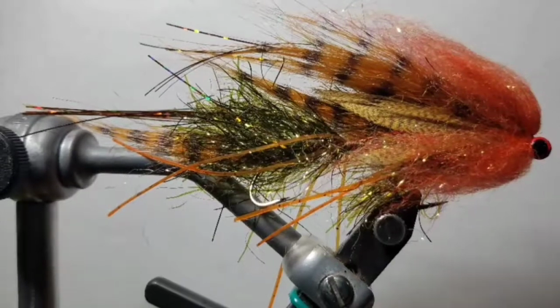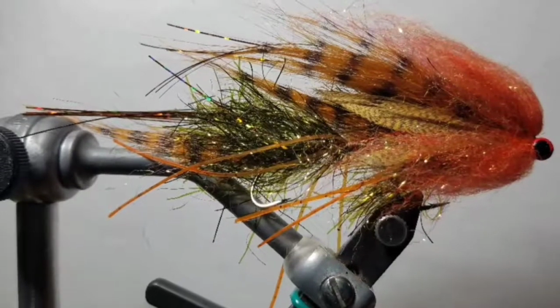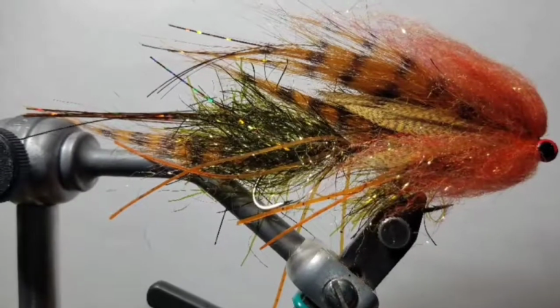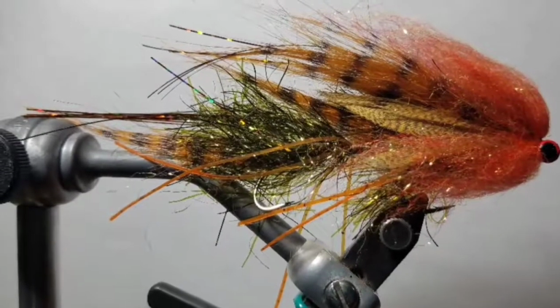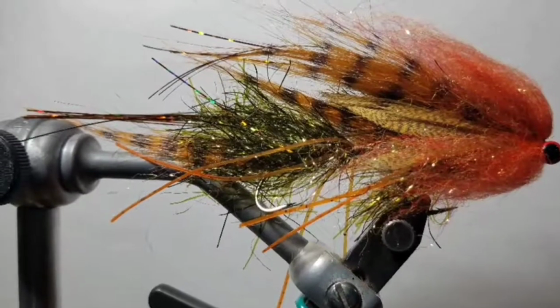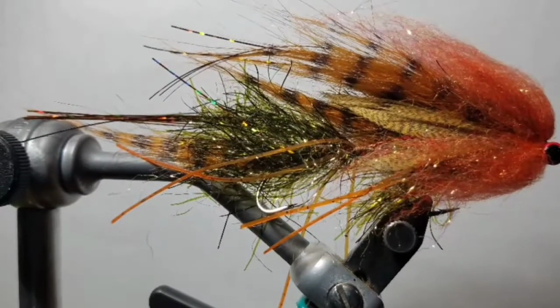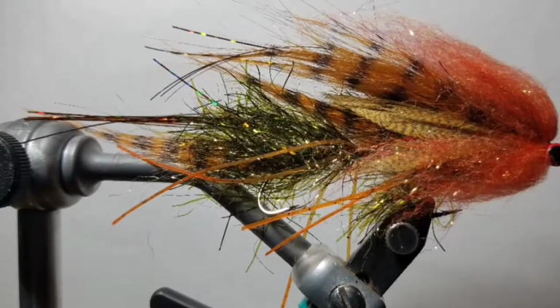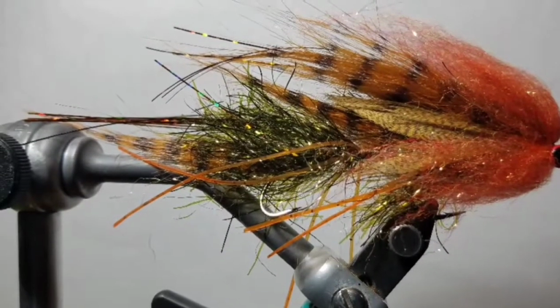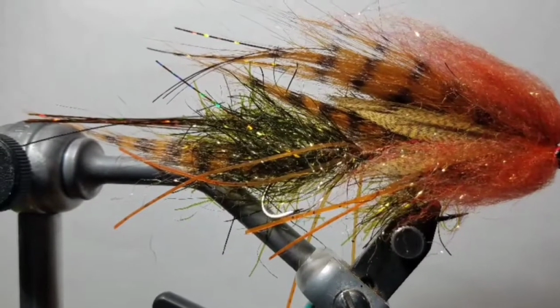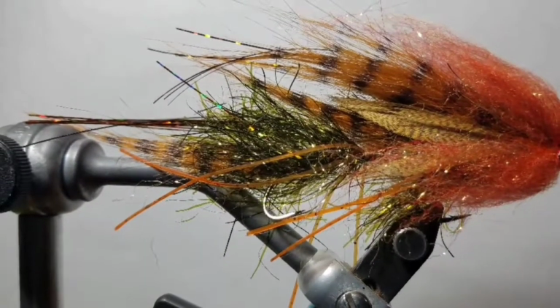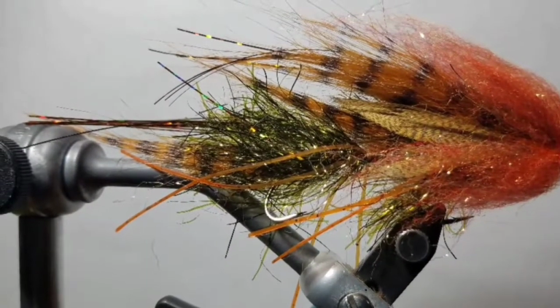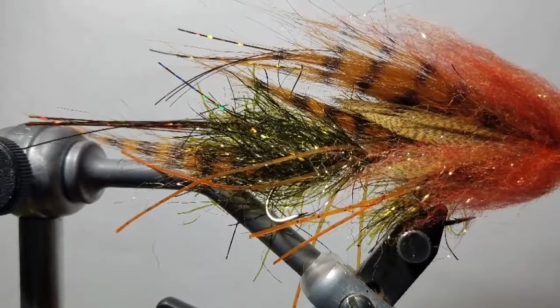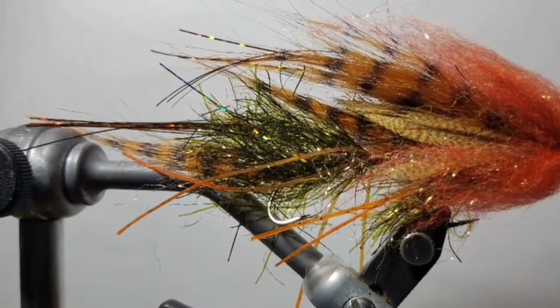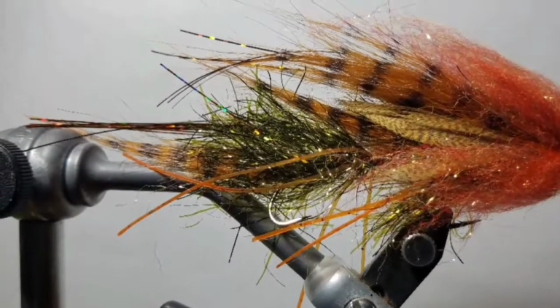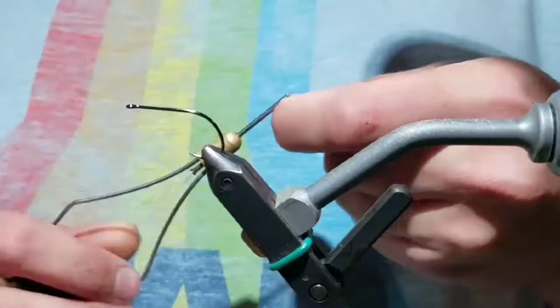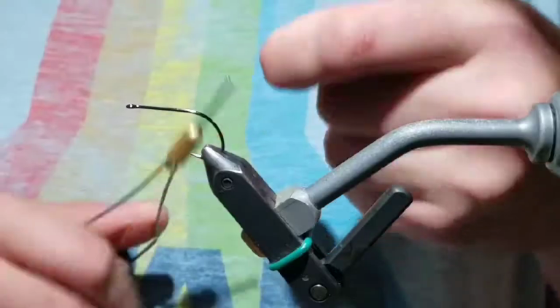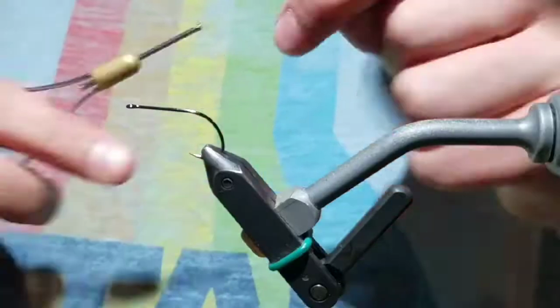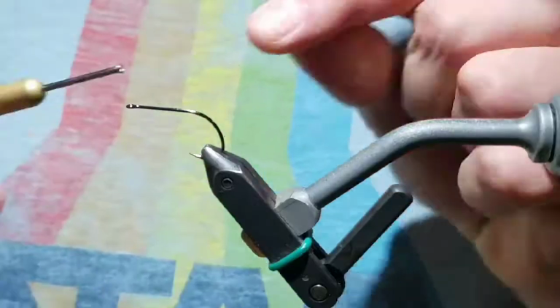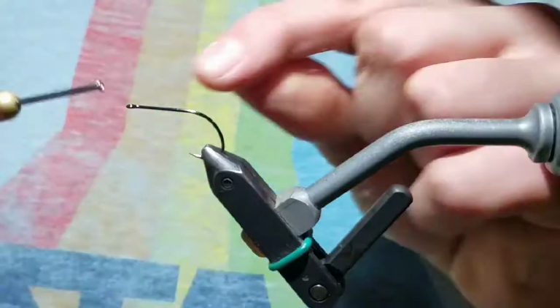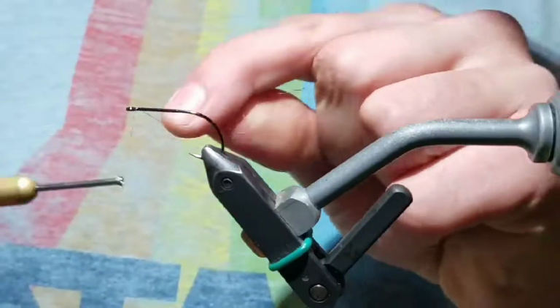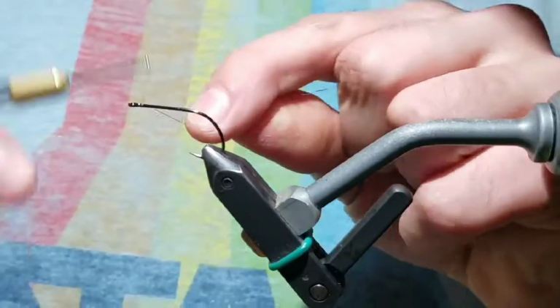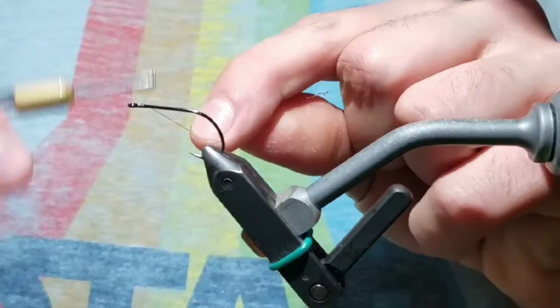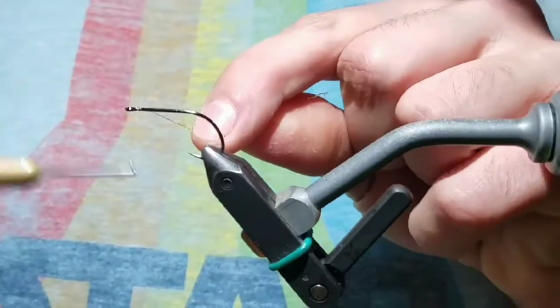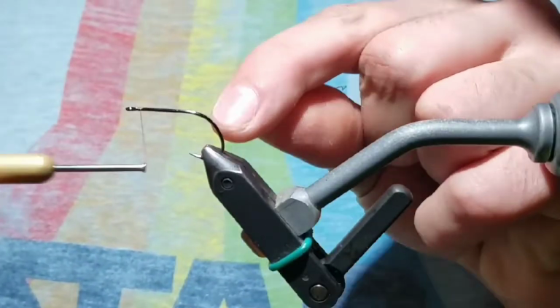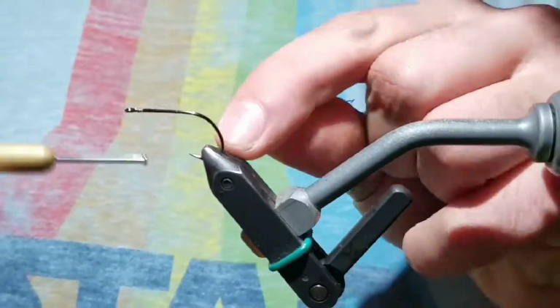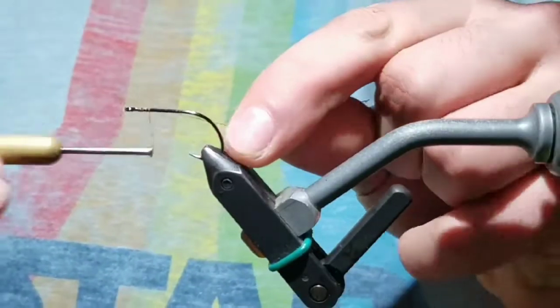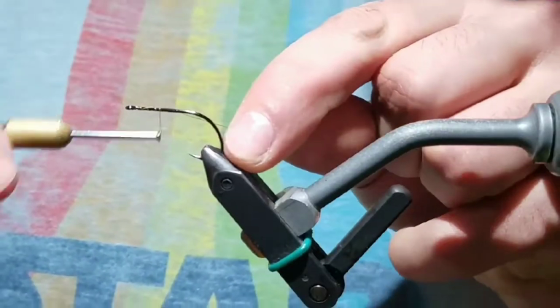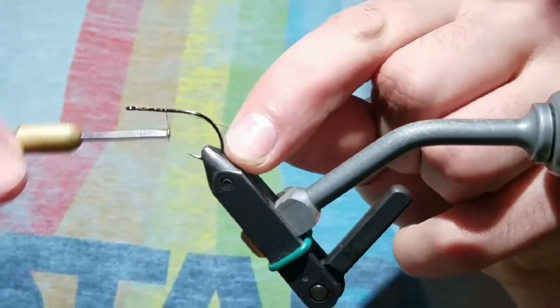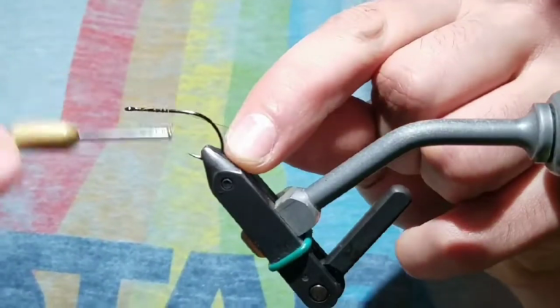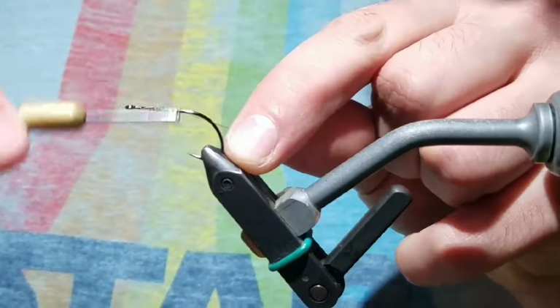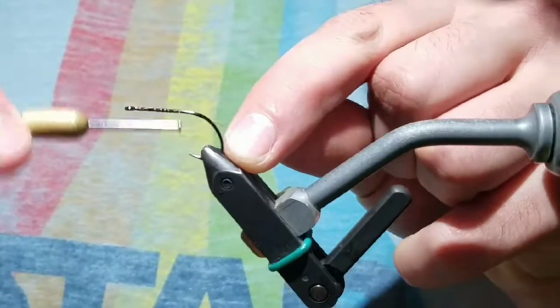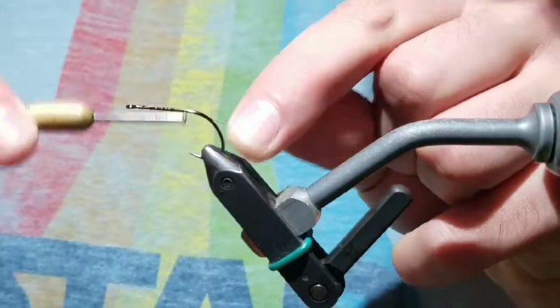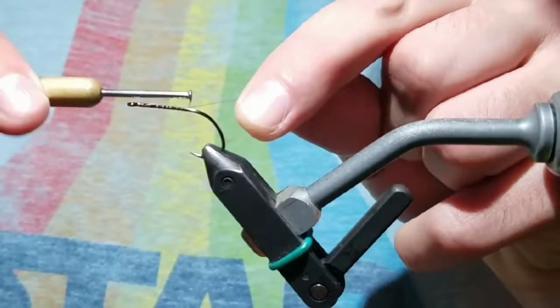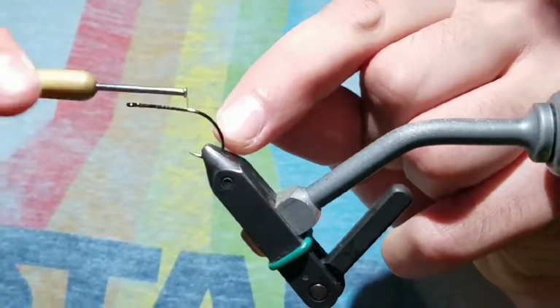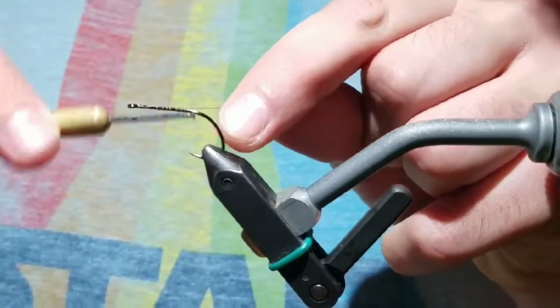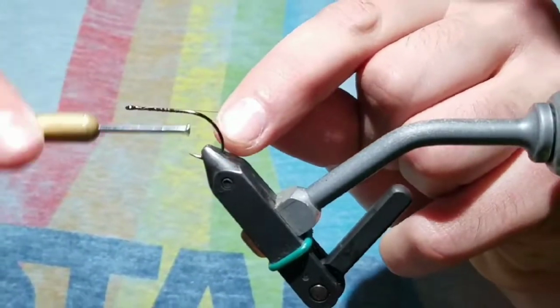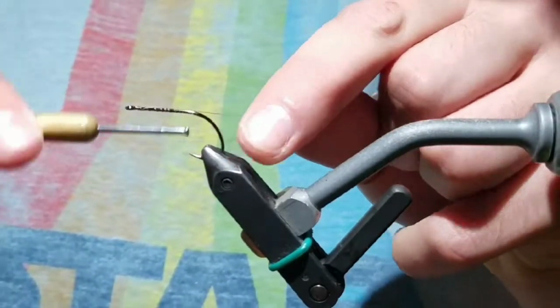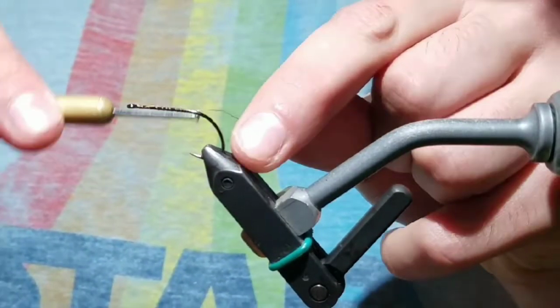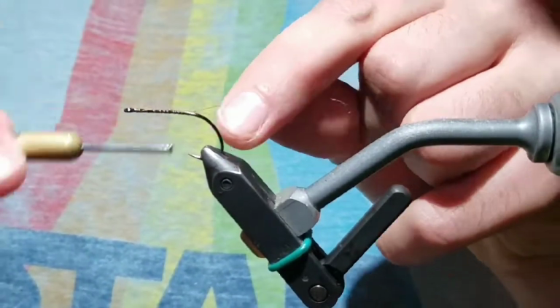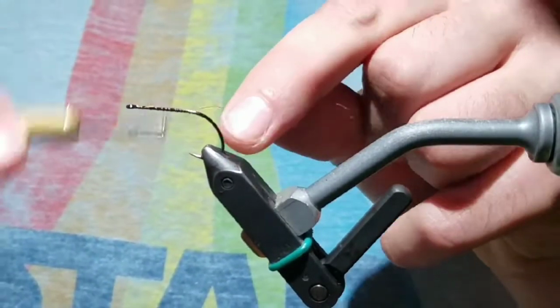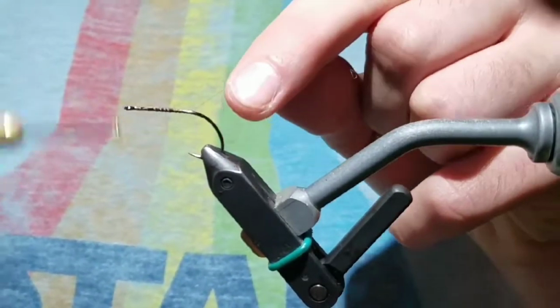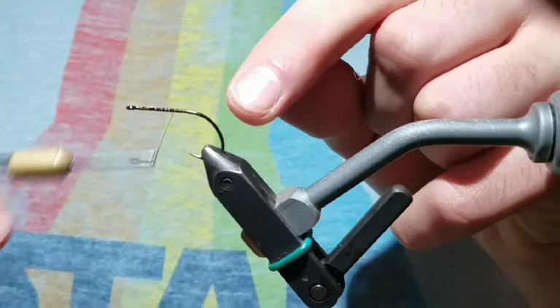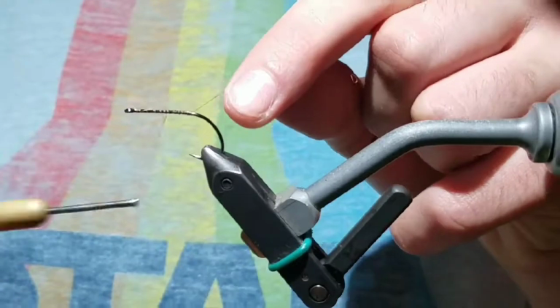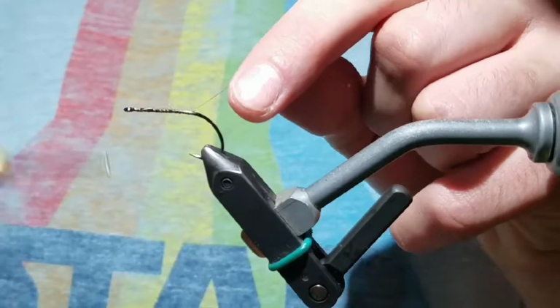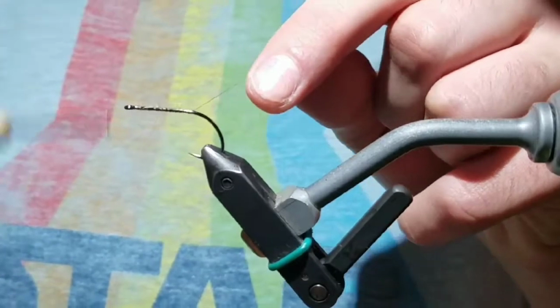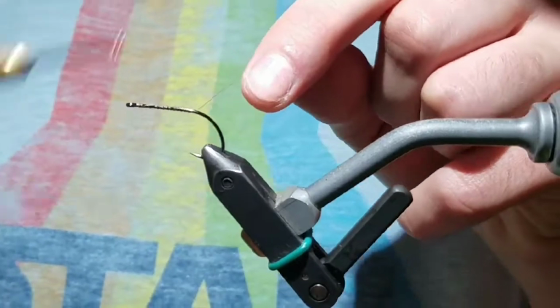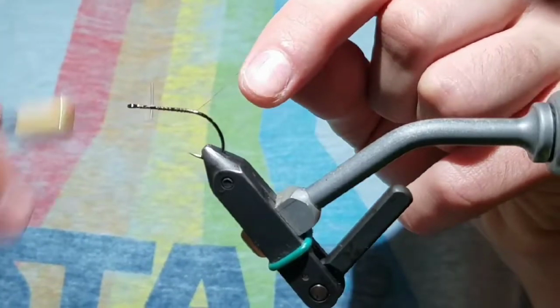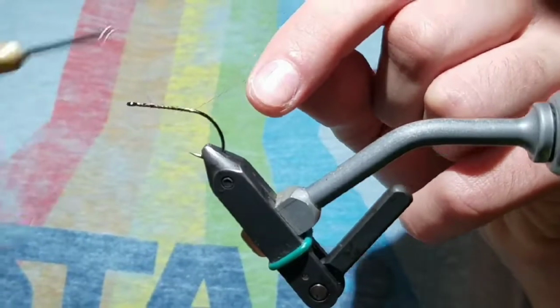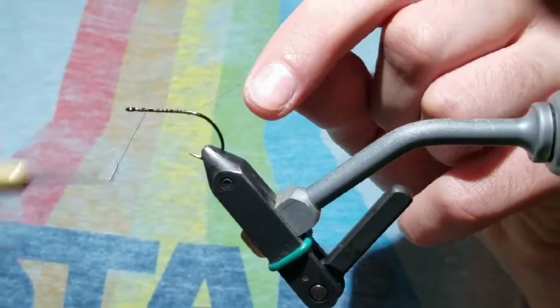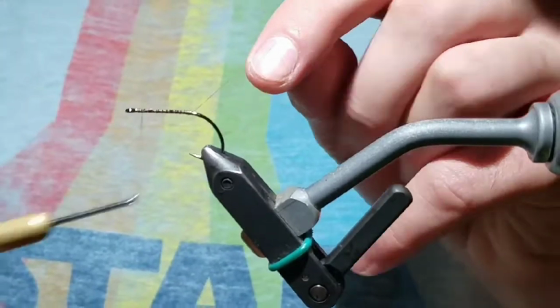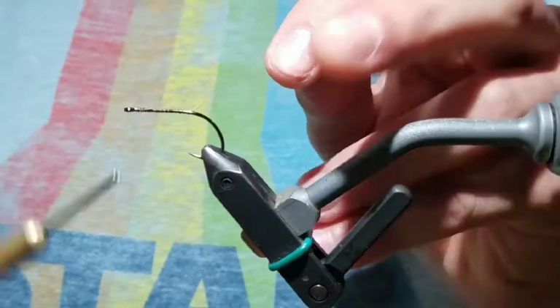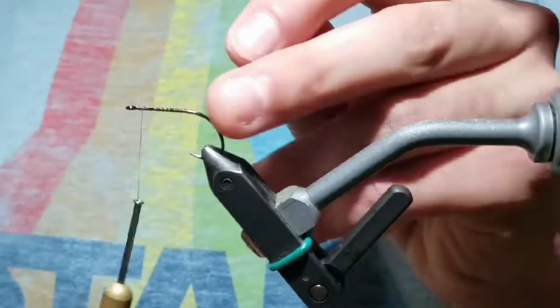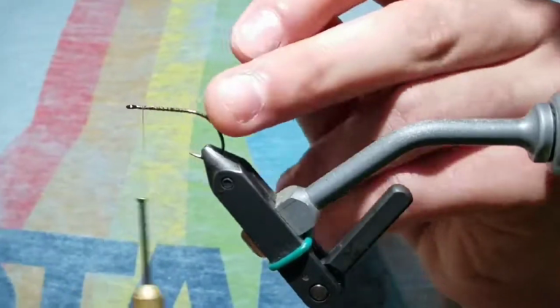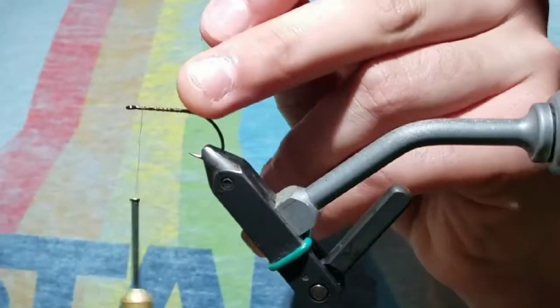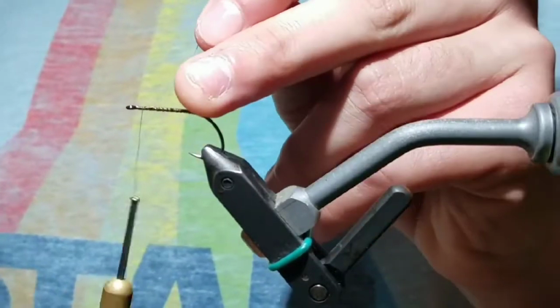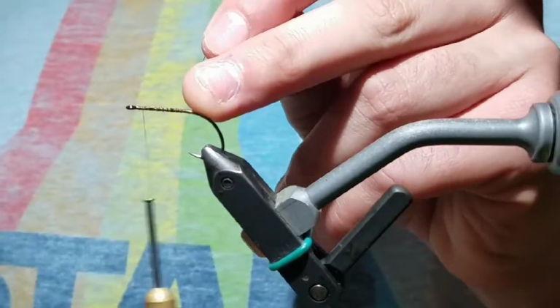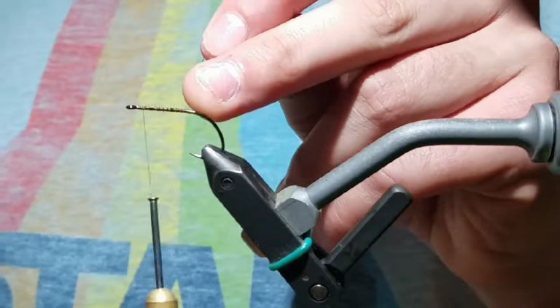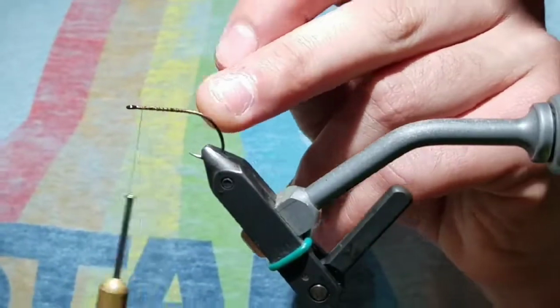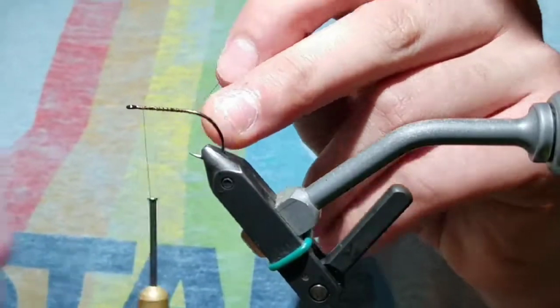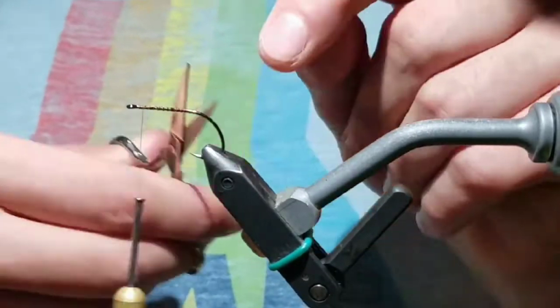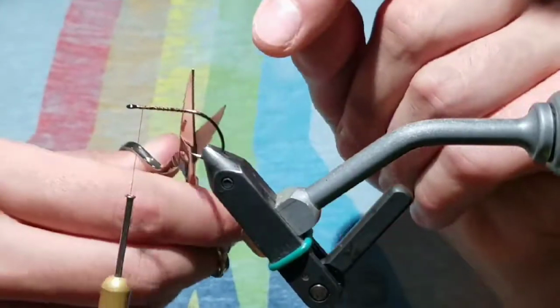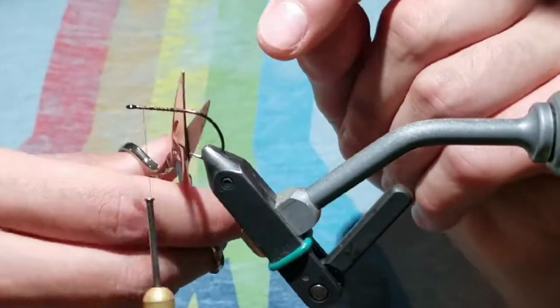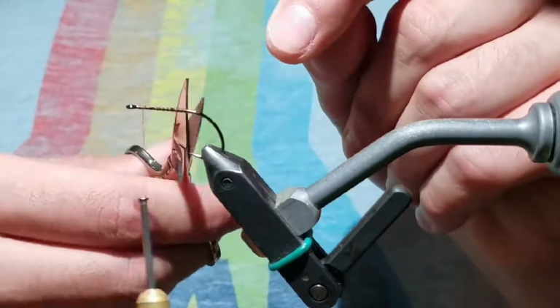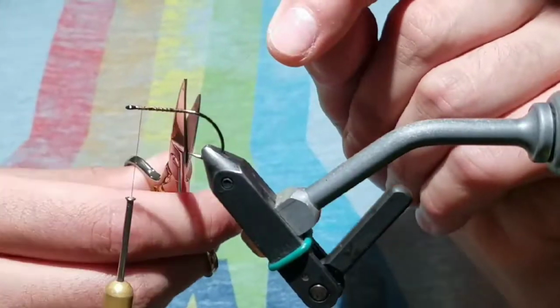The Angry Muppet. Start your thread on the hook, right back to the bend, and cut the tag end of the thread off.